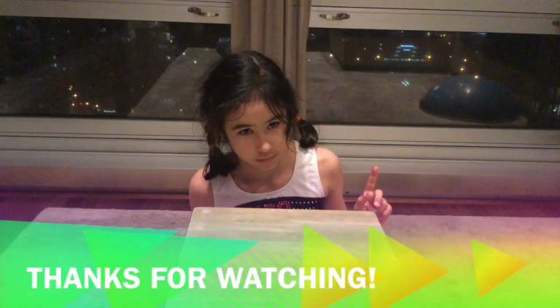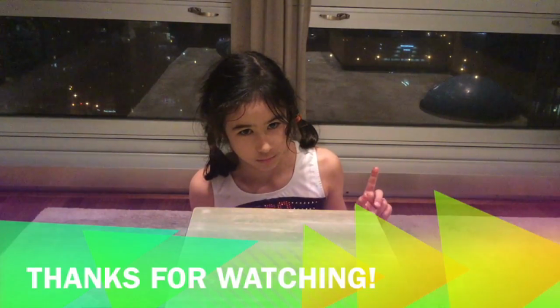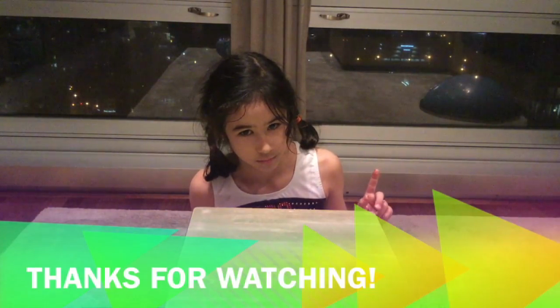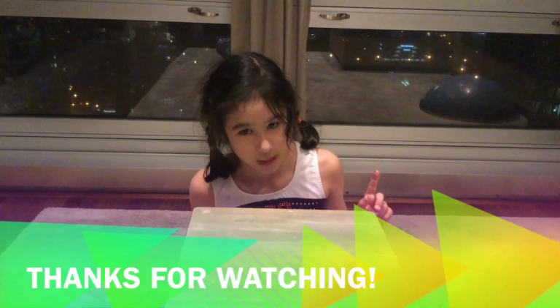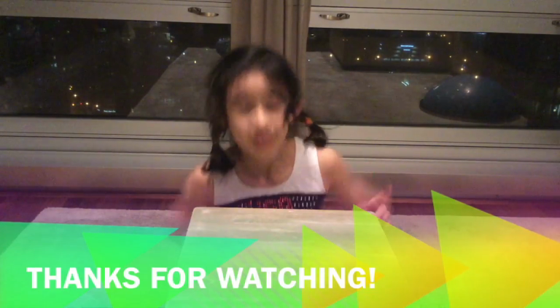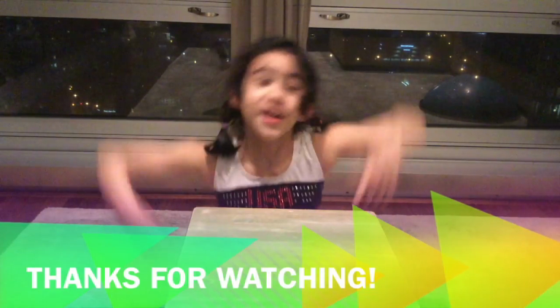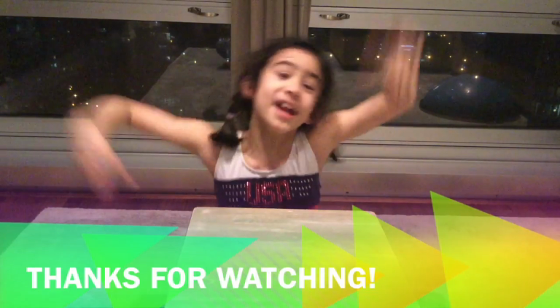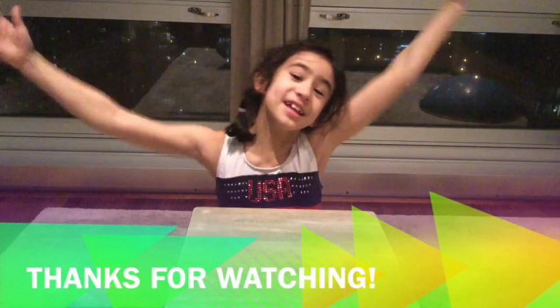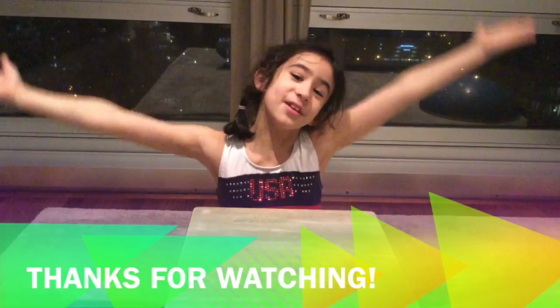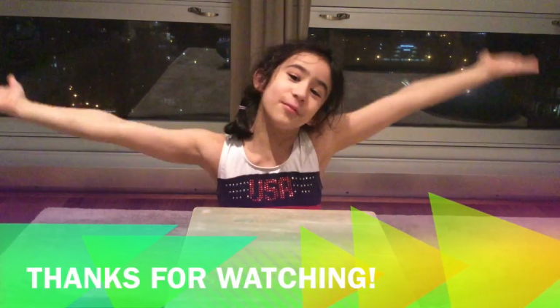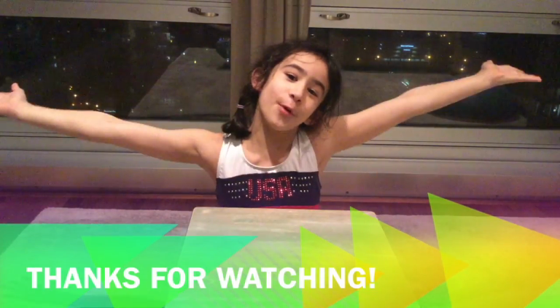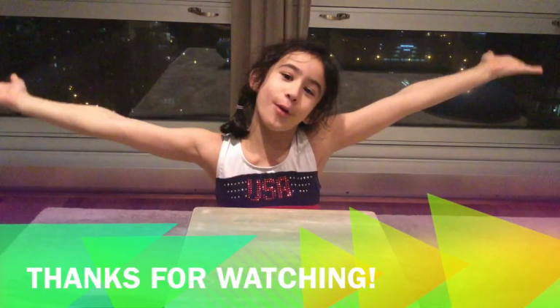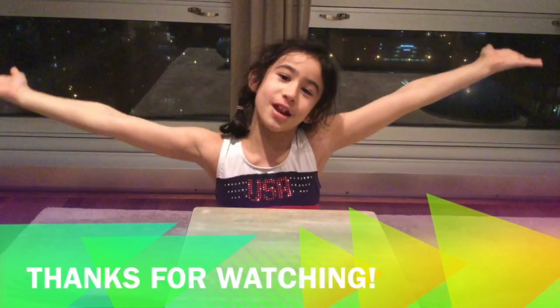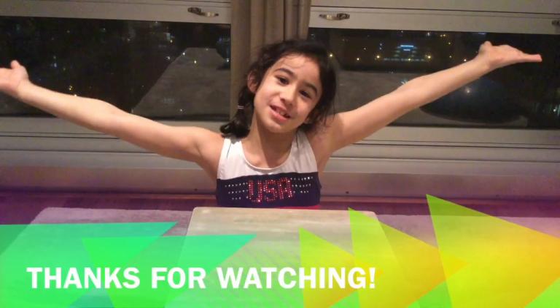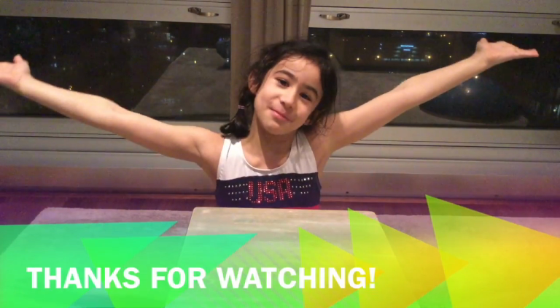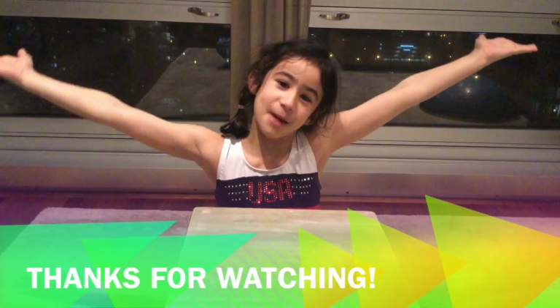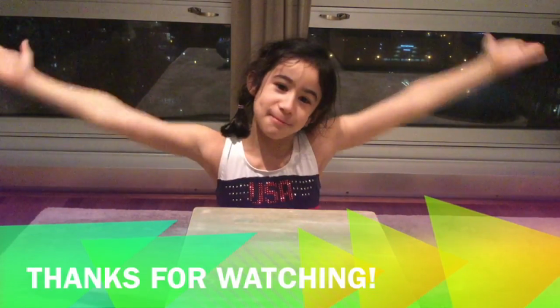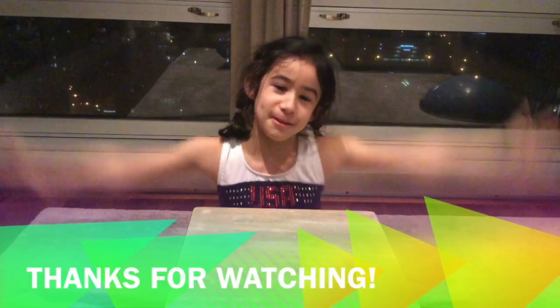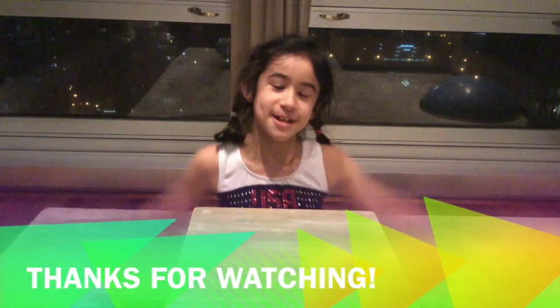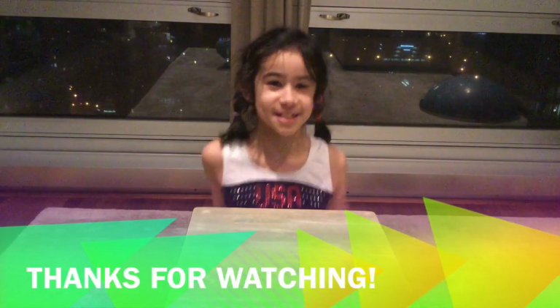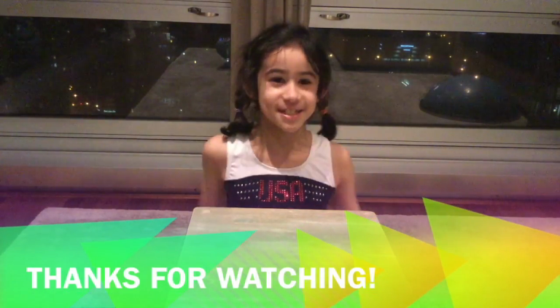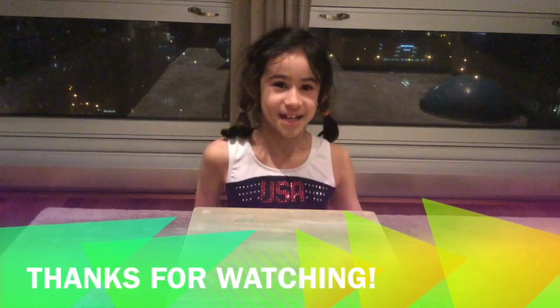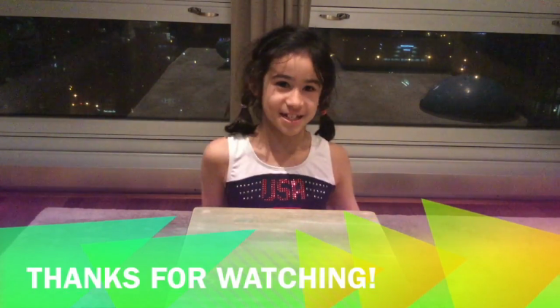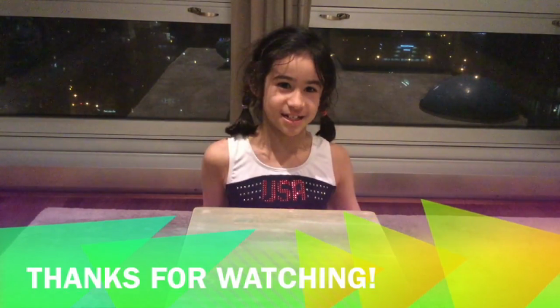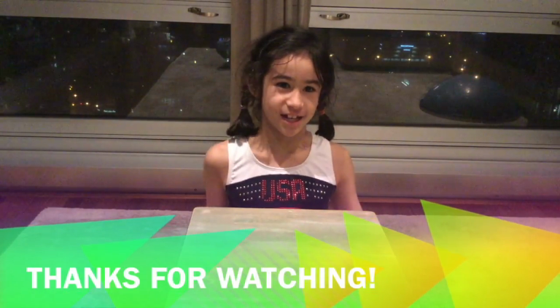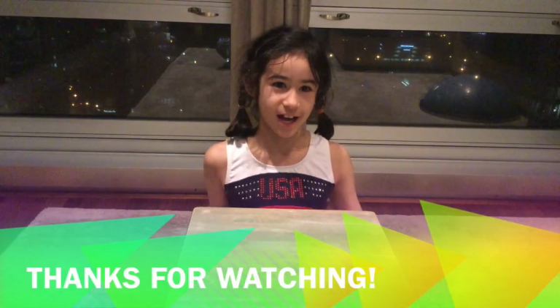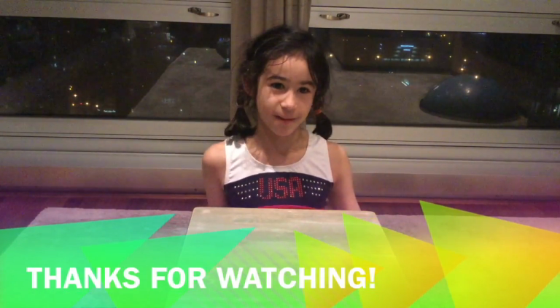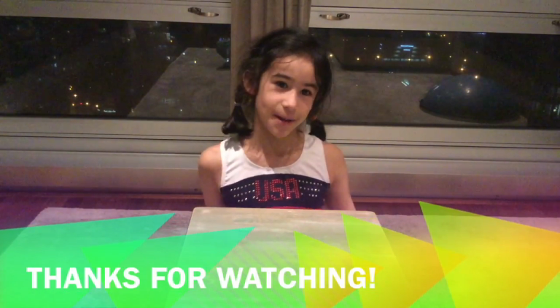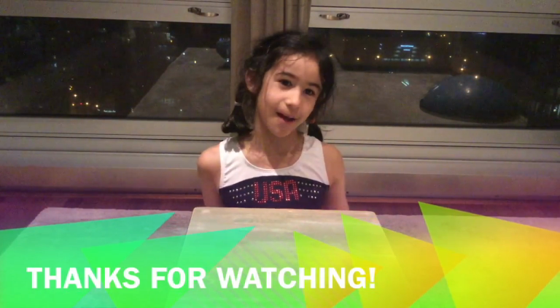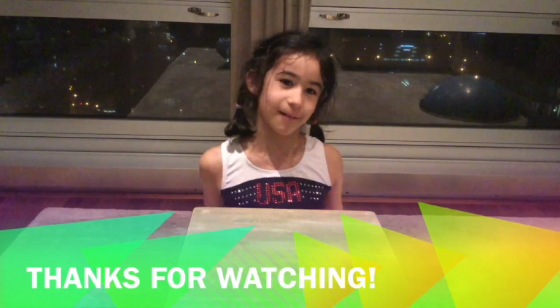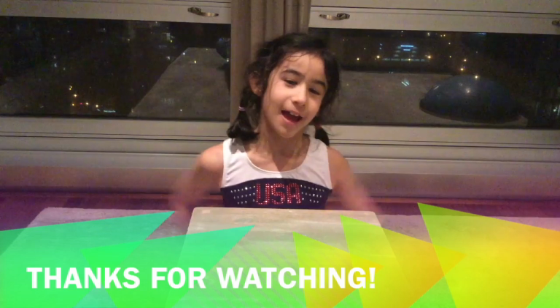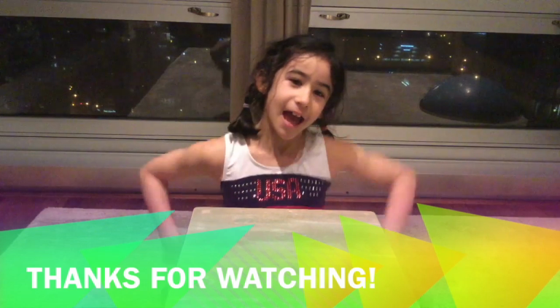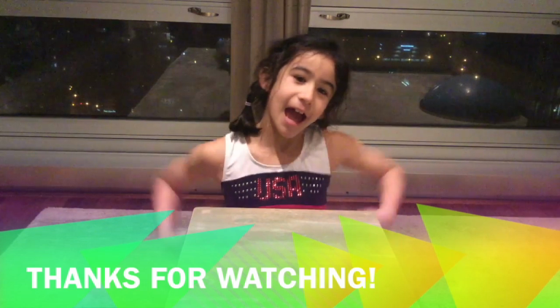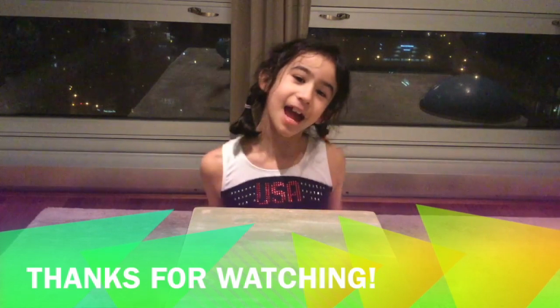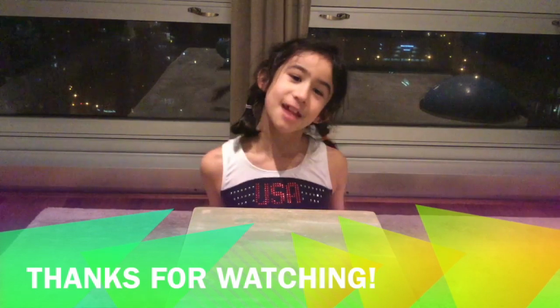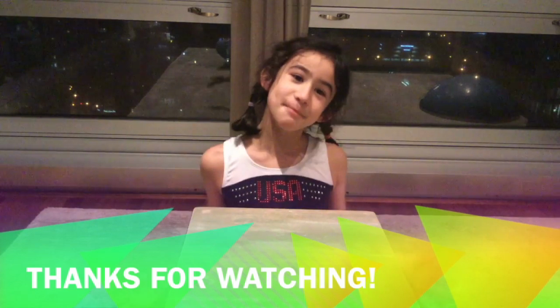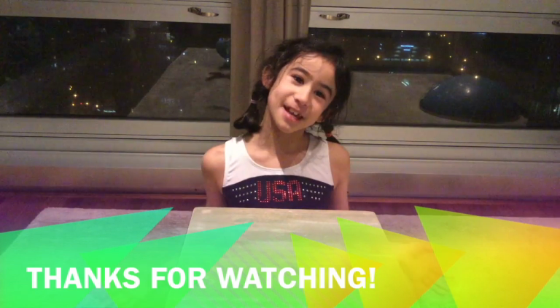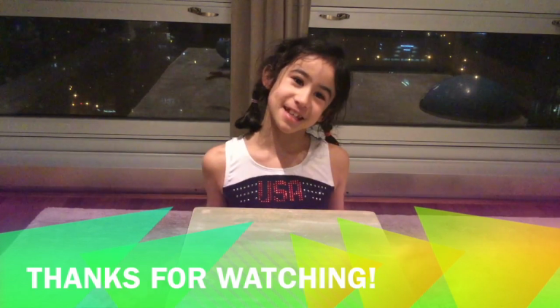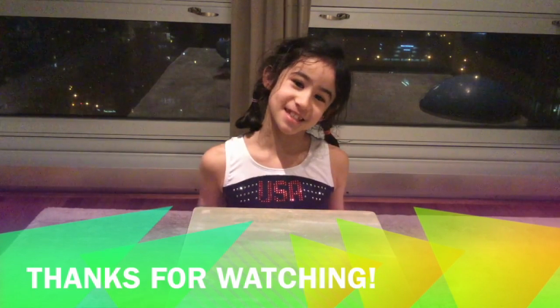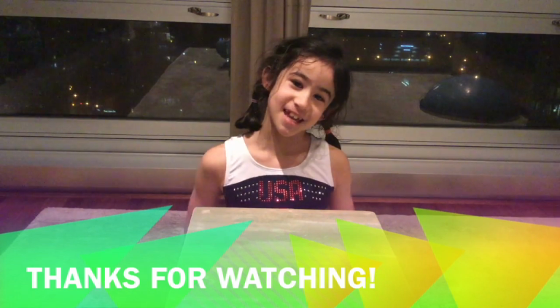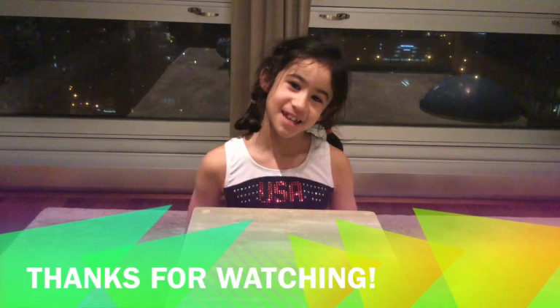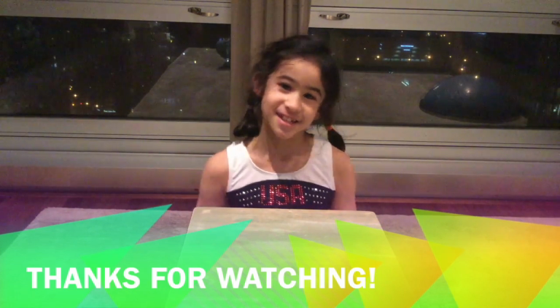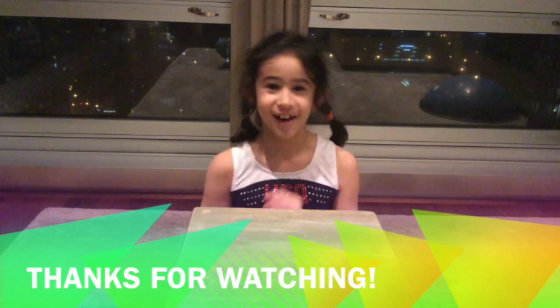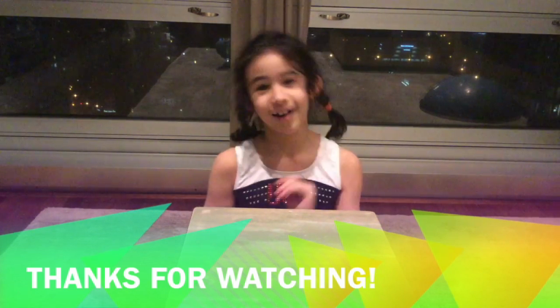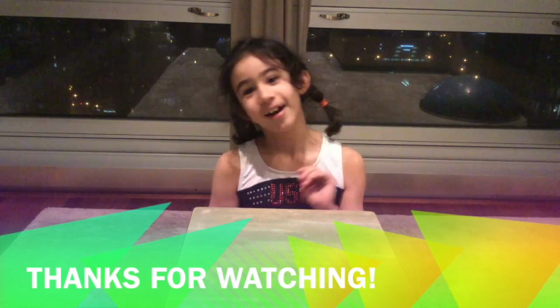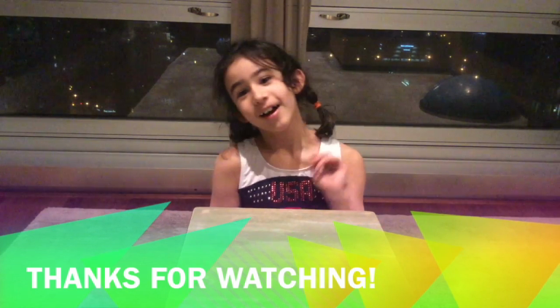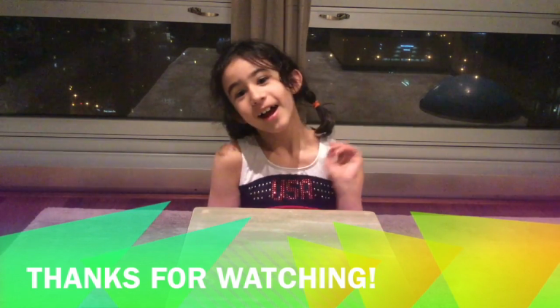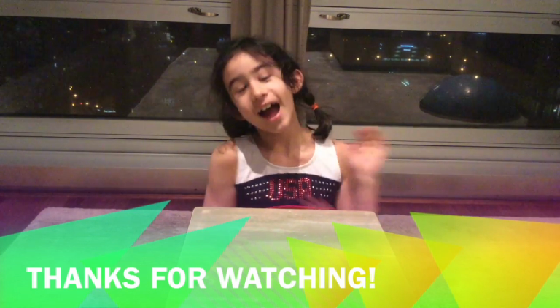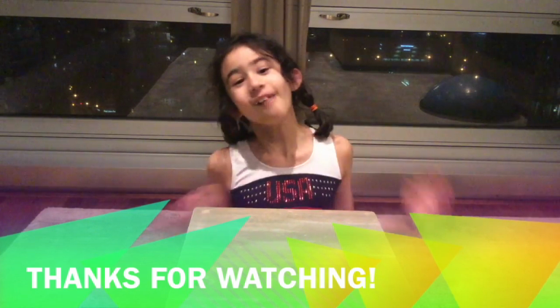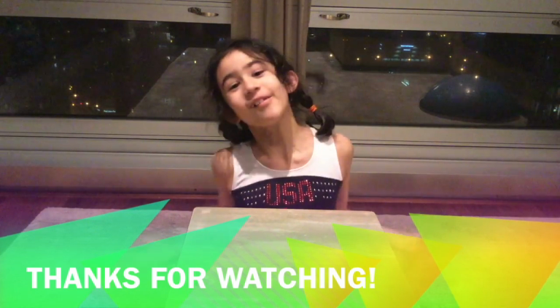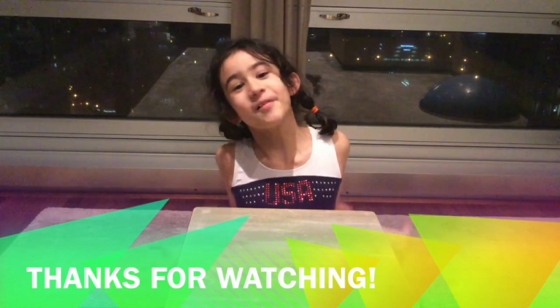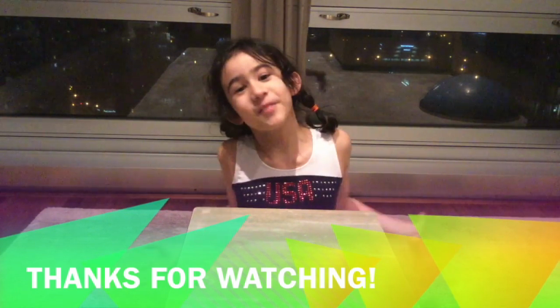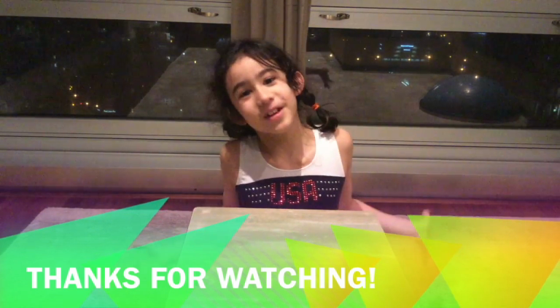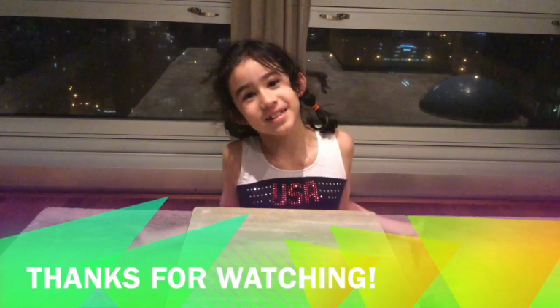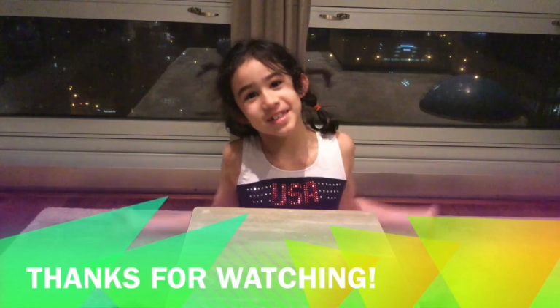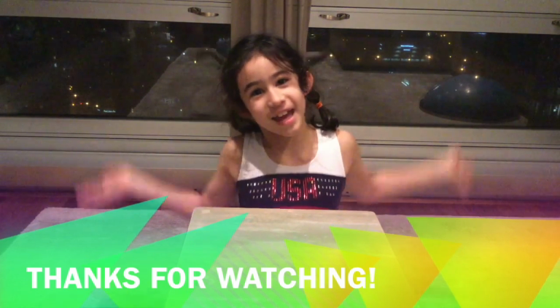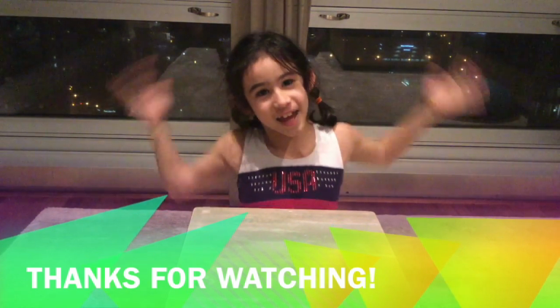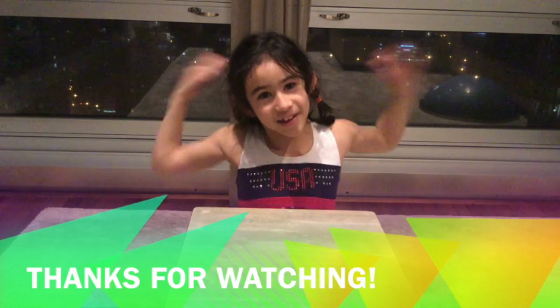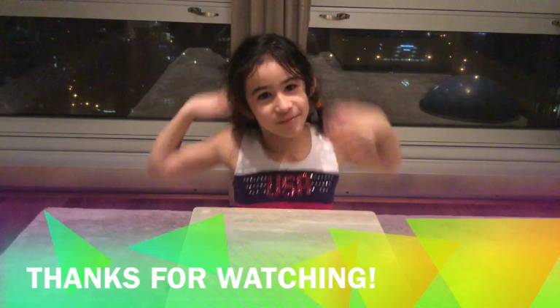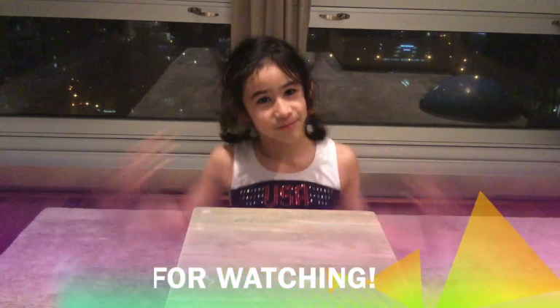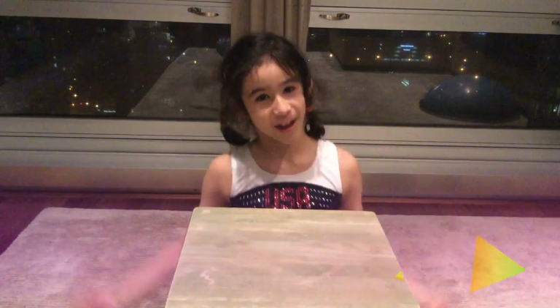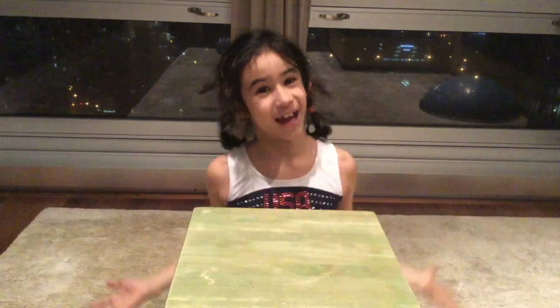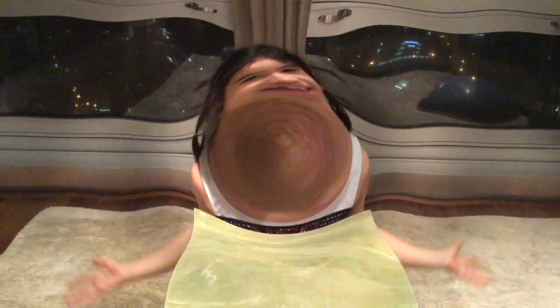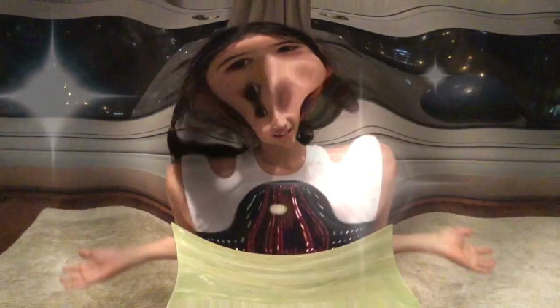Thank you for watching my presentation about how to make a sundial, how it works, and facts.